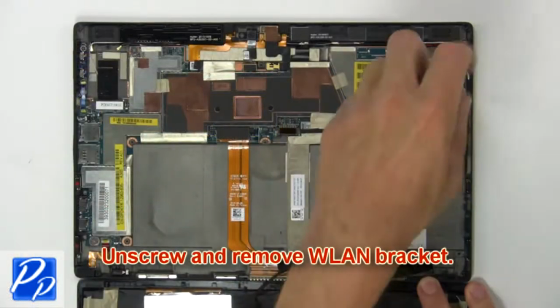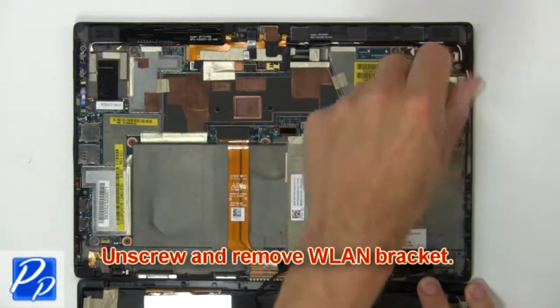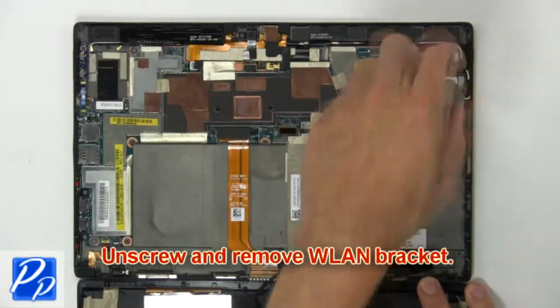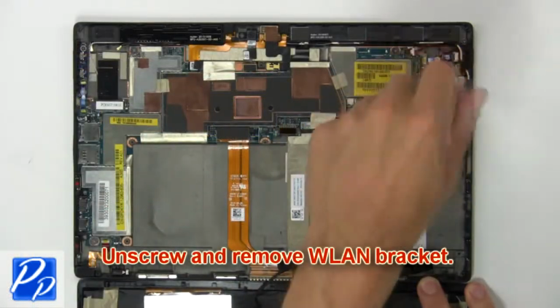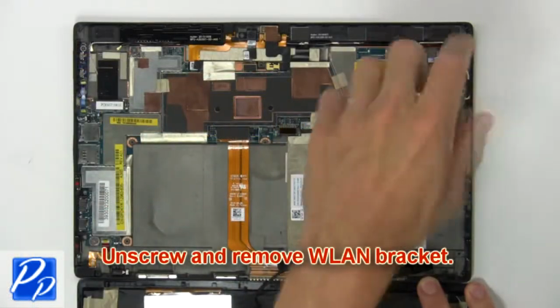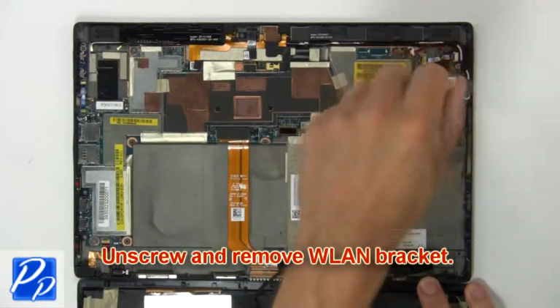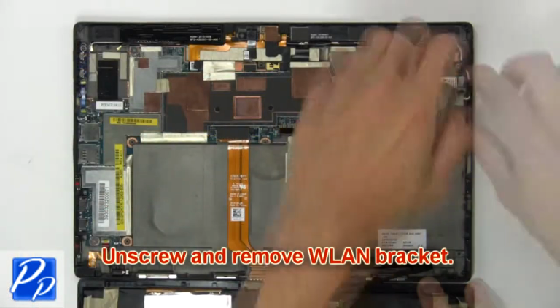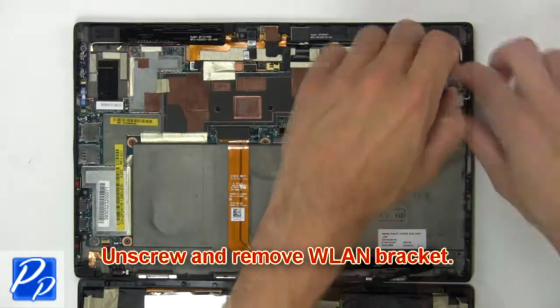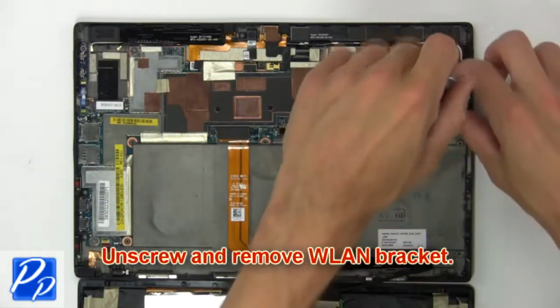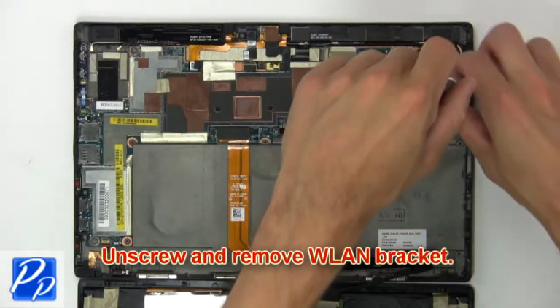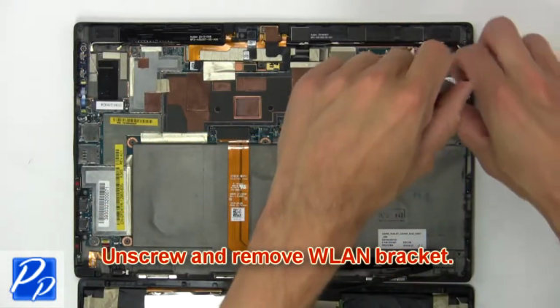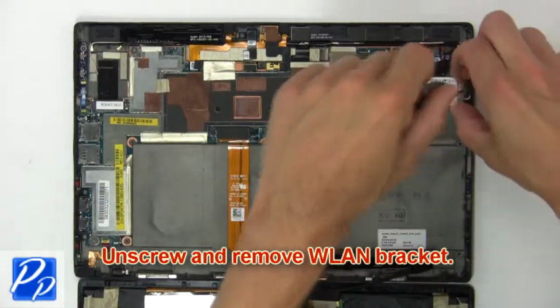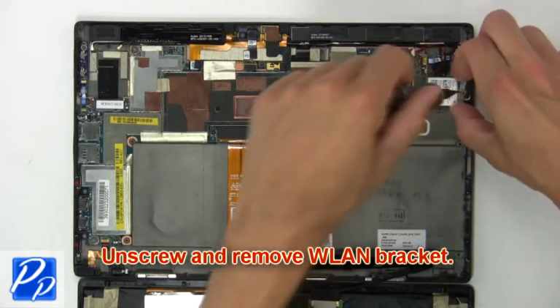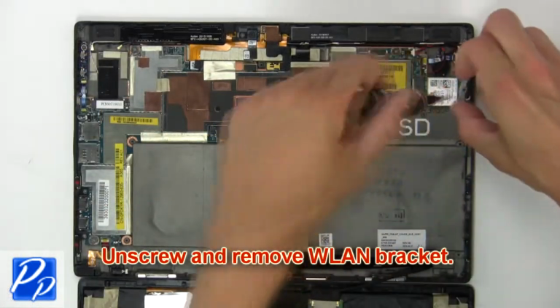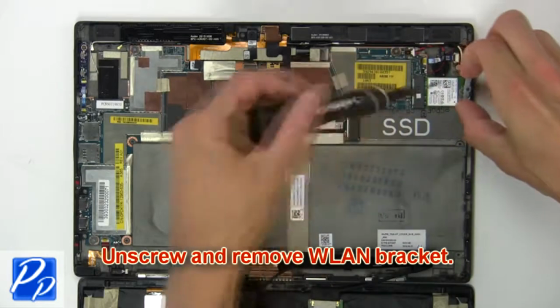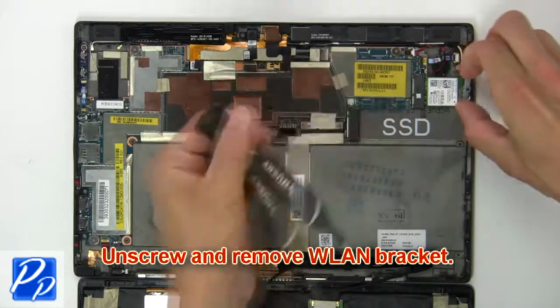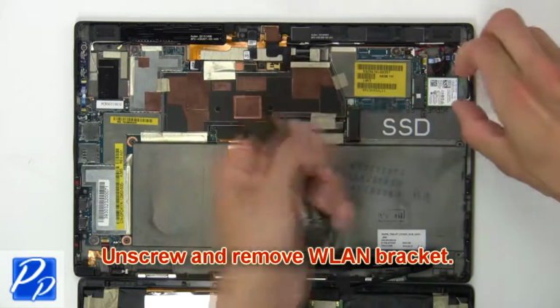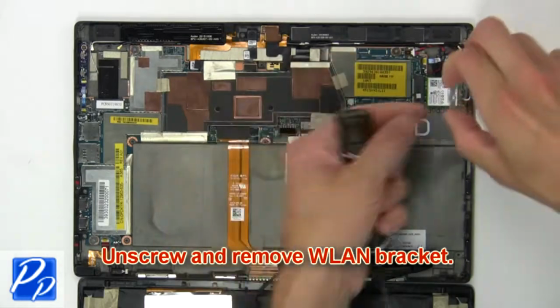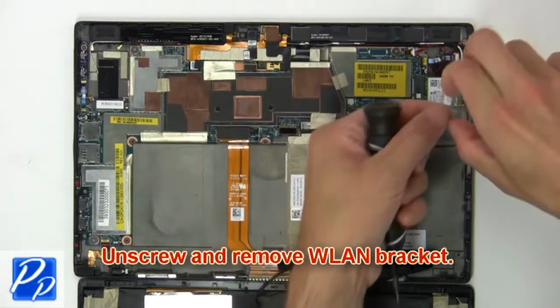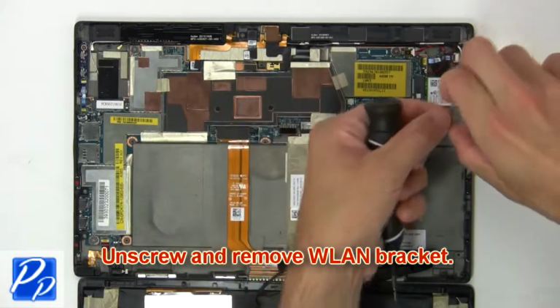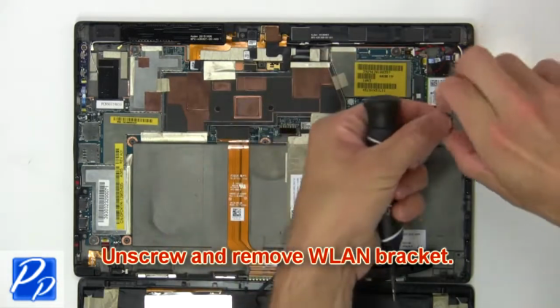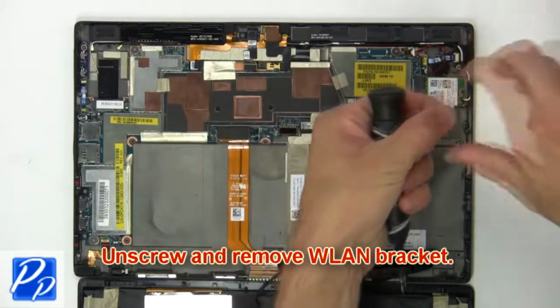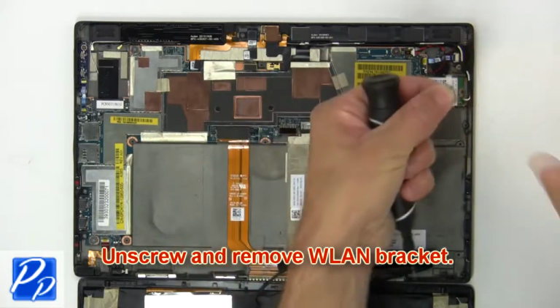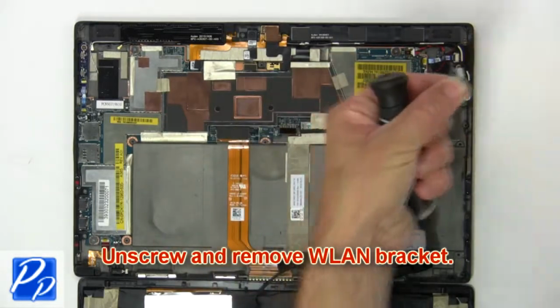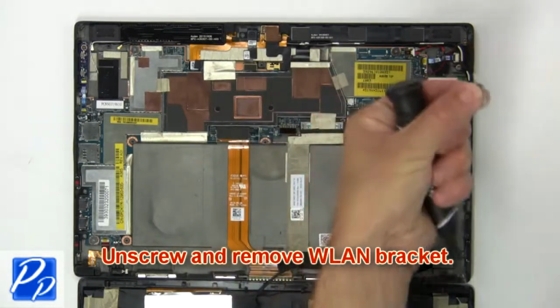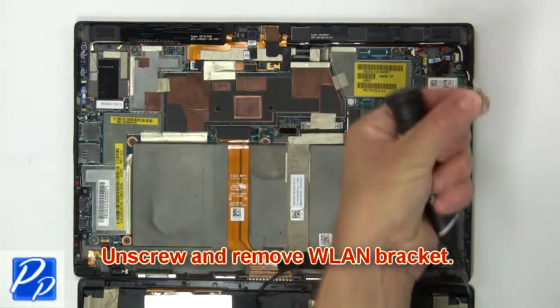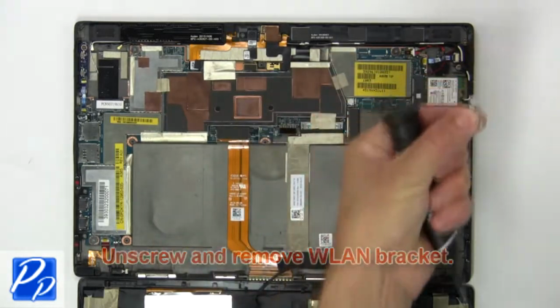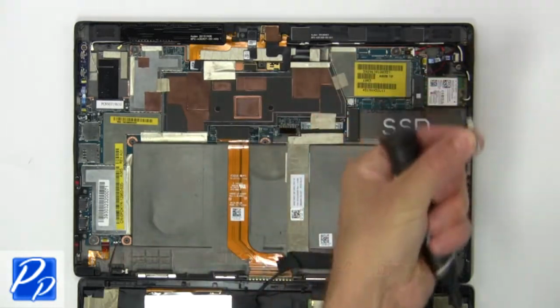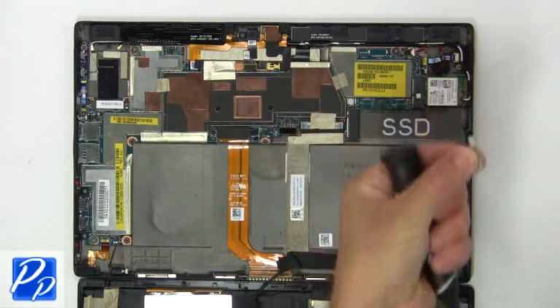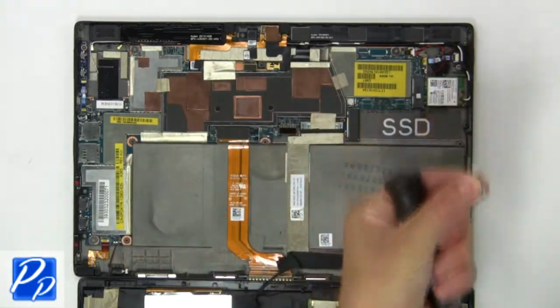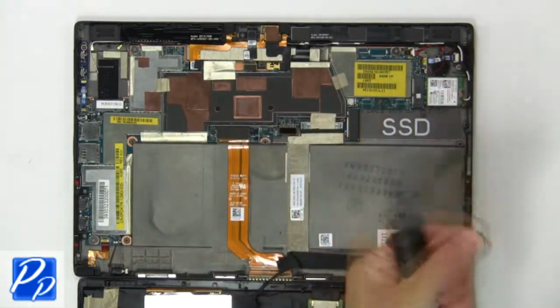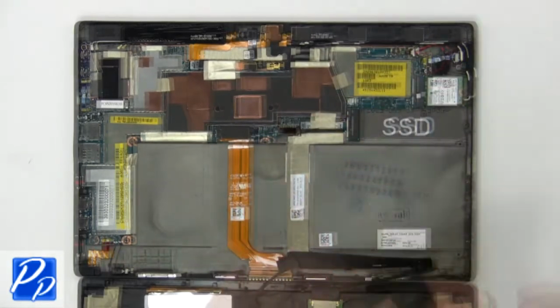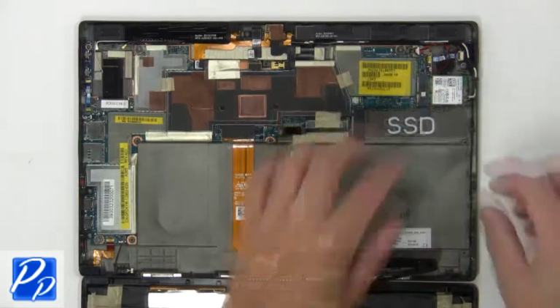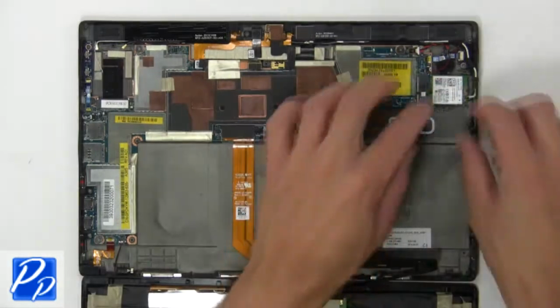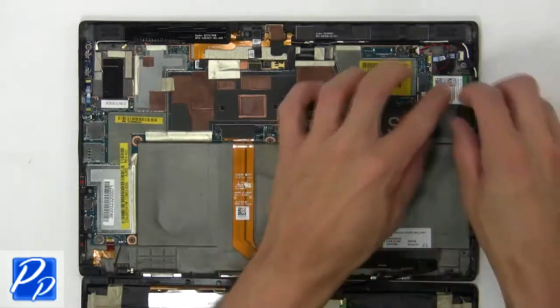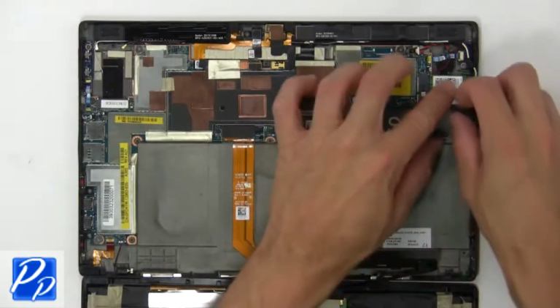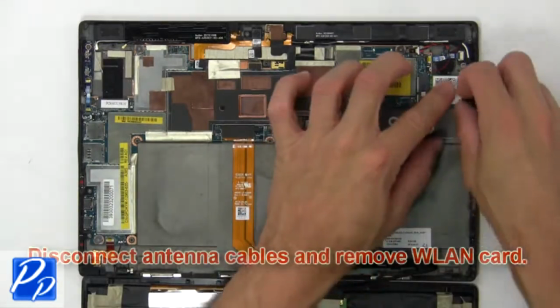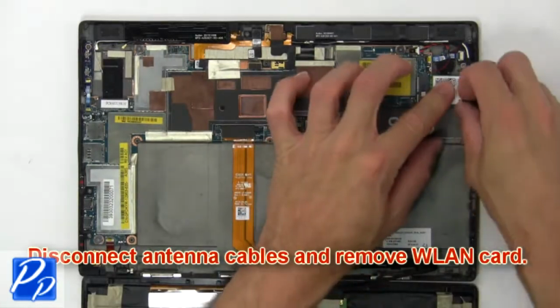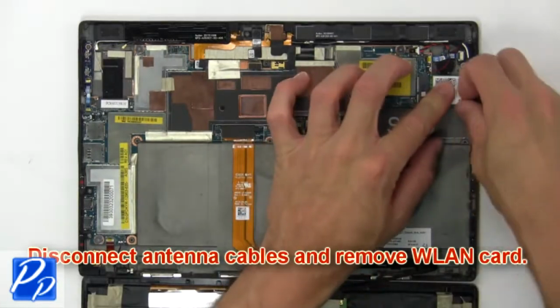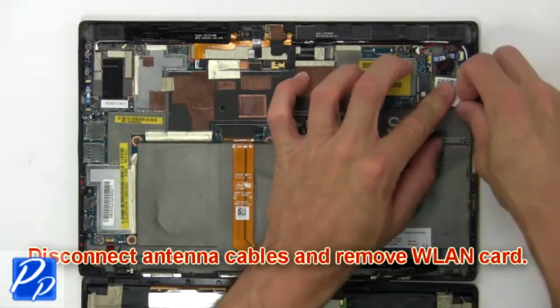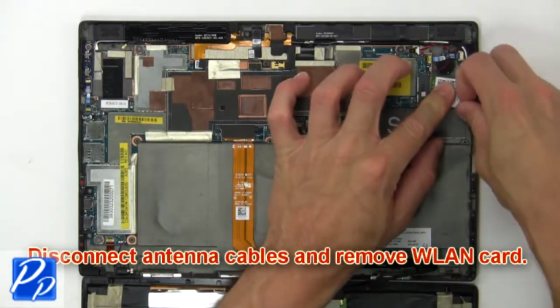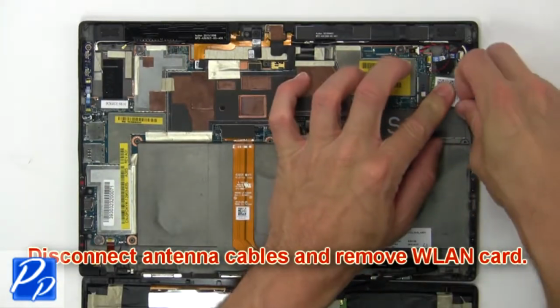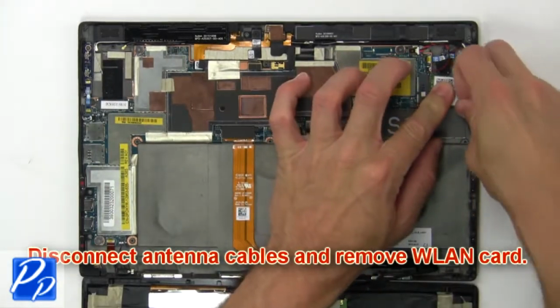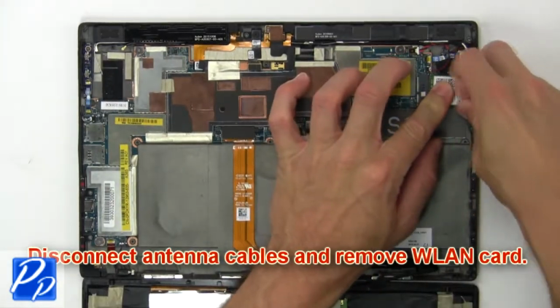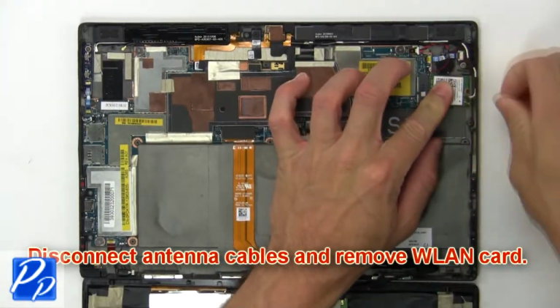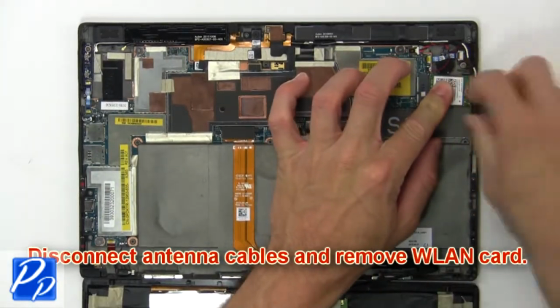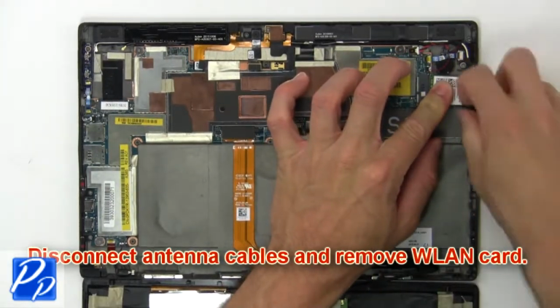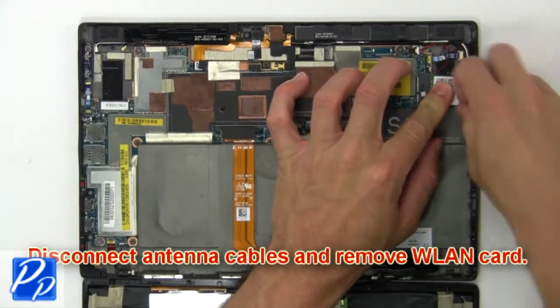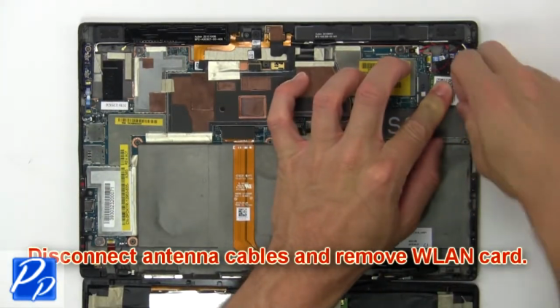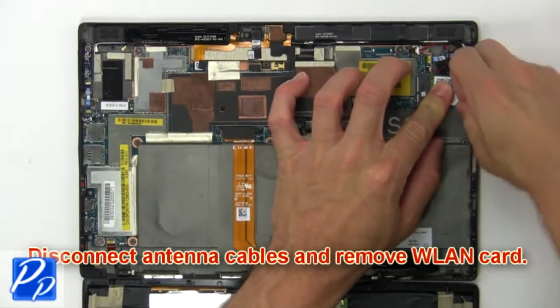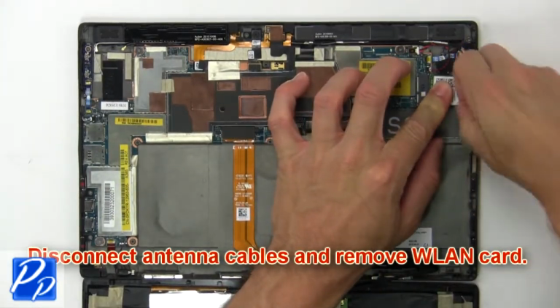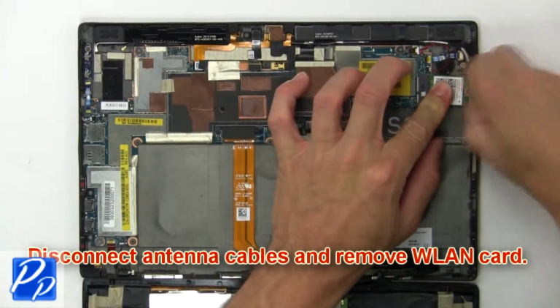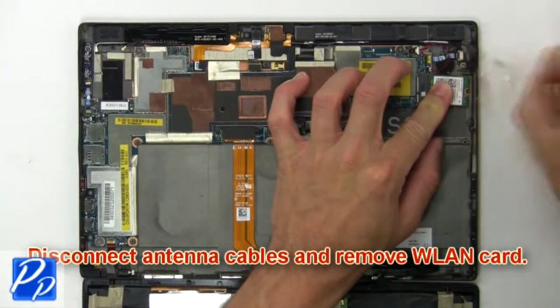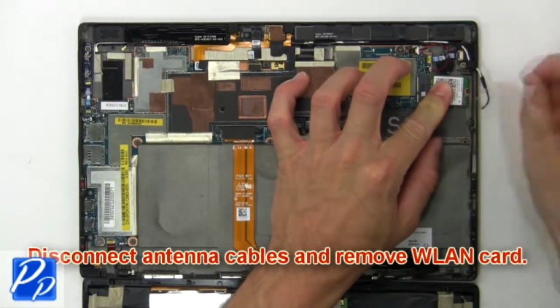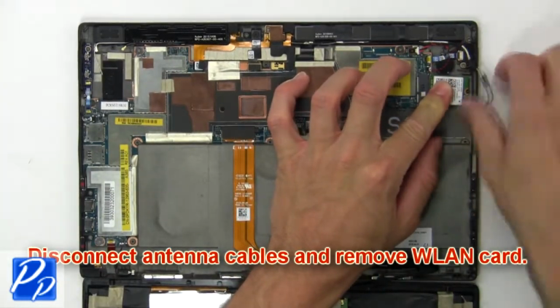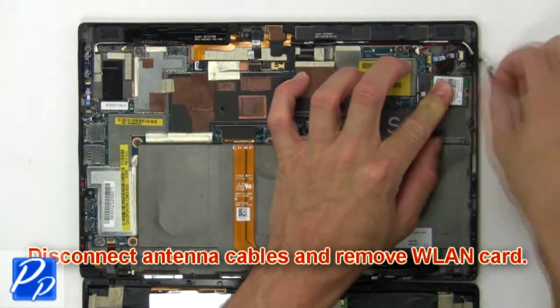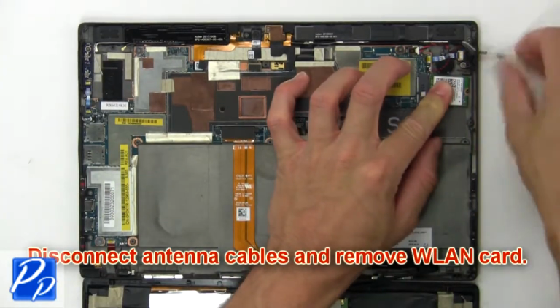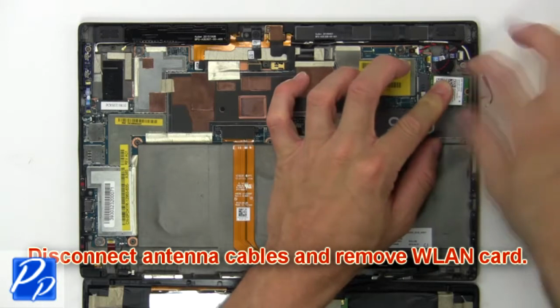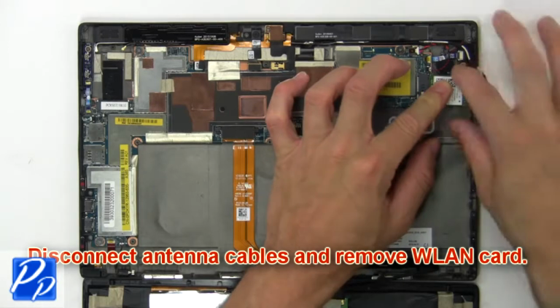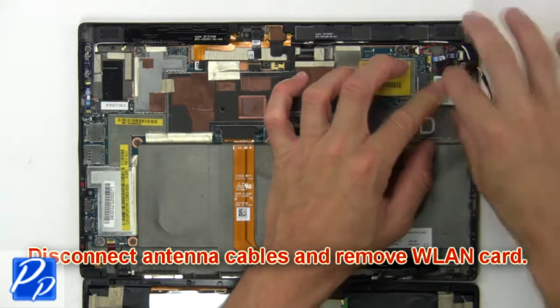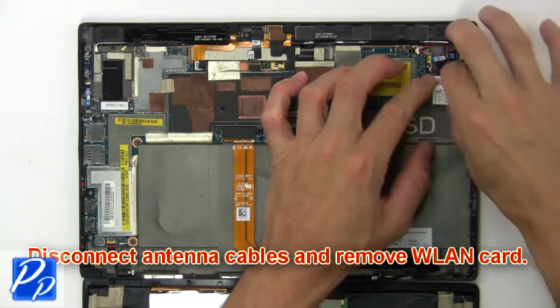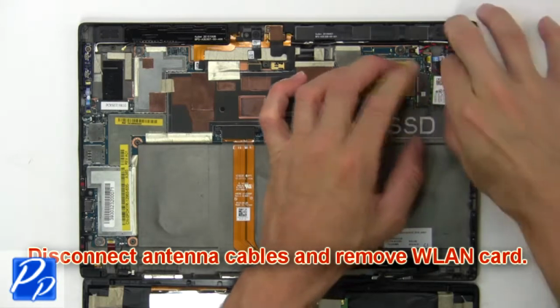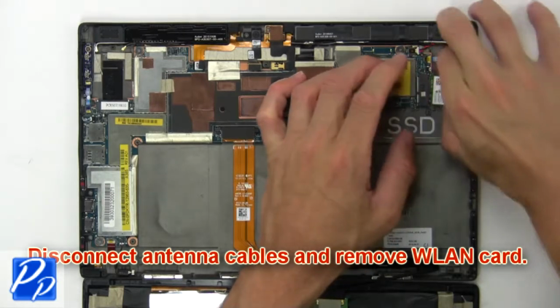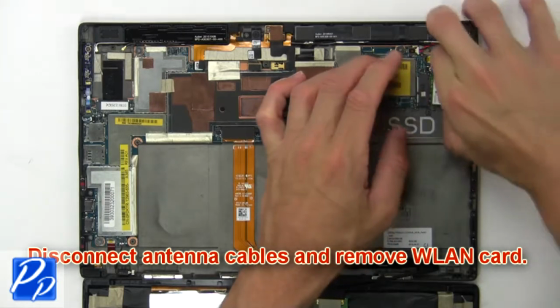Next, unscrew and remove wireless card bracket. Now disconnect antenna cables and remove wireless card.